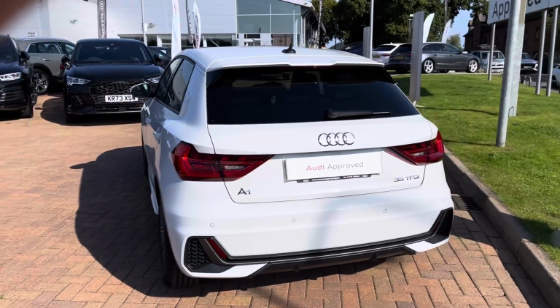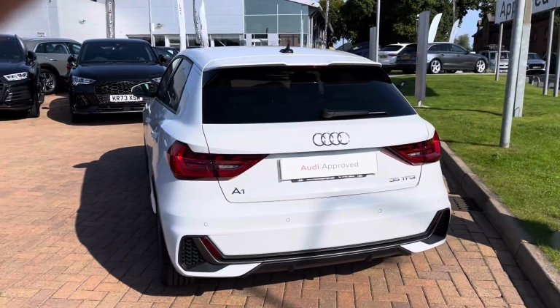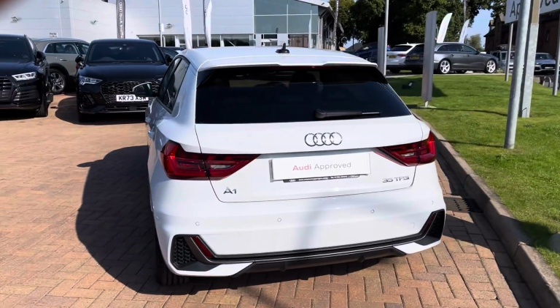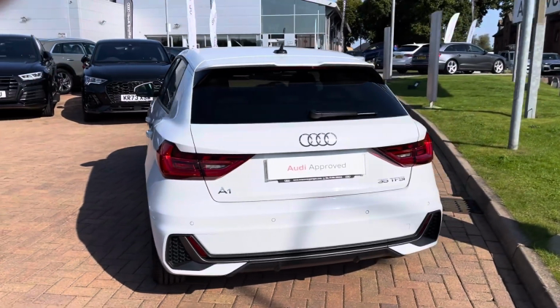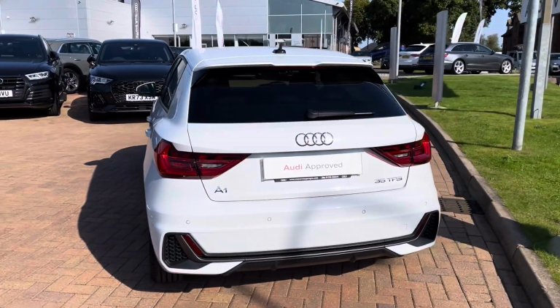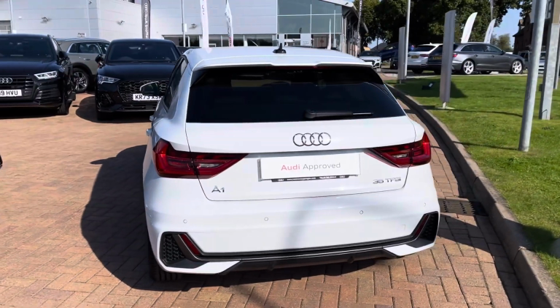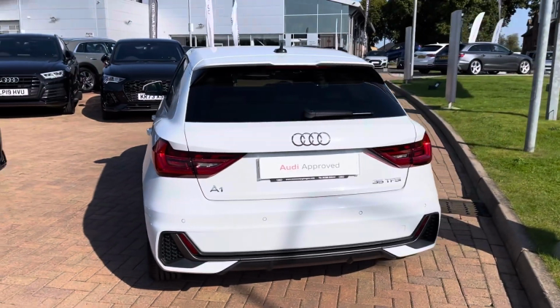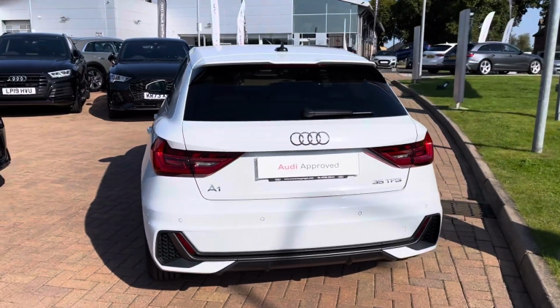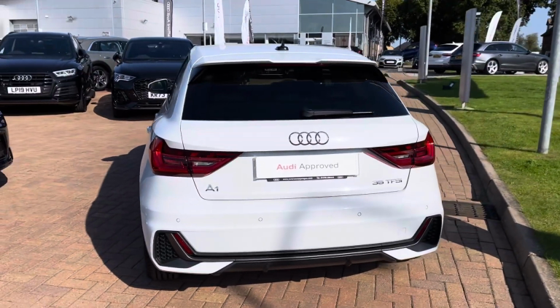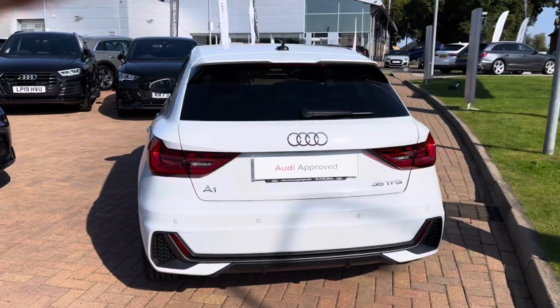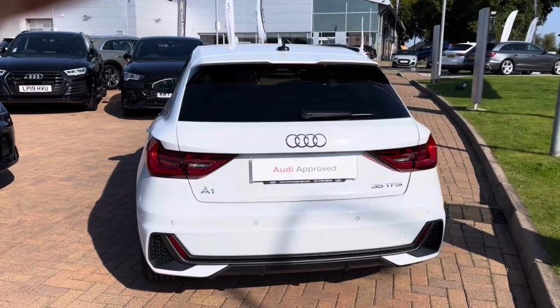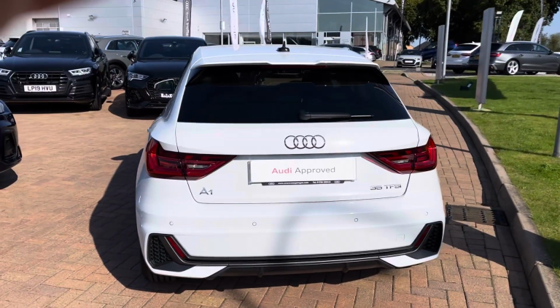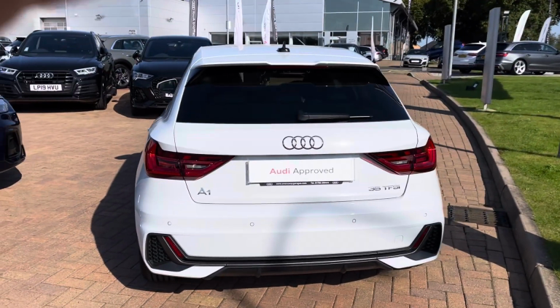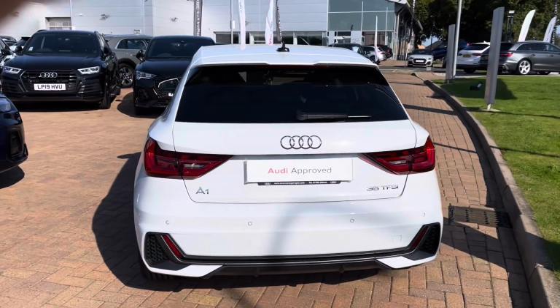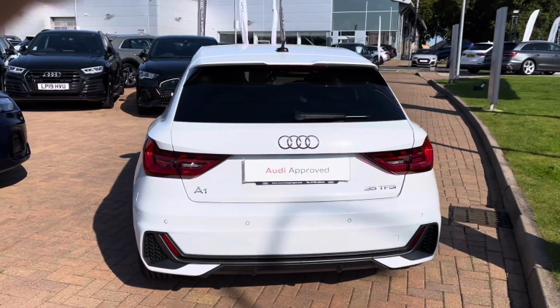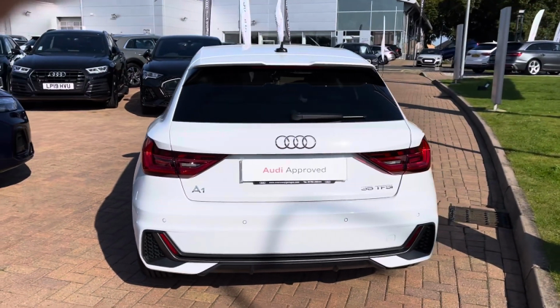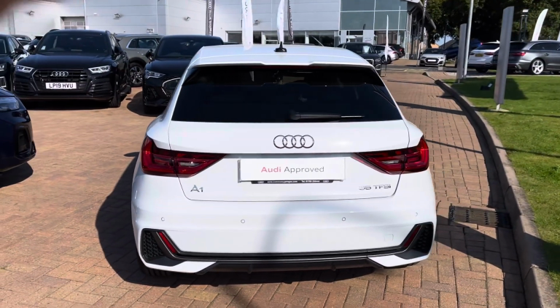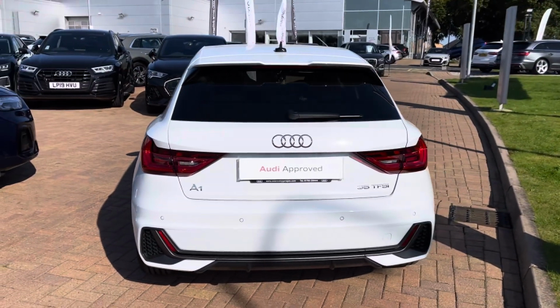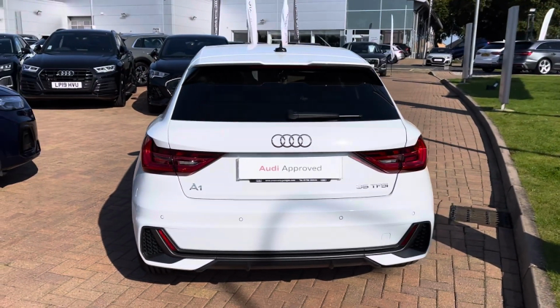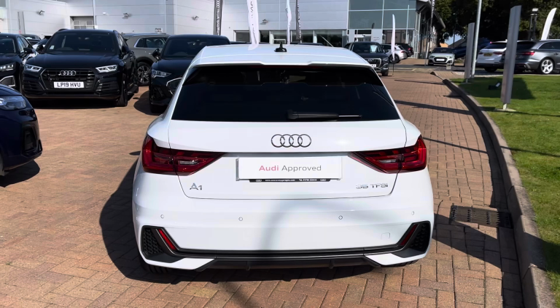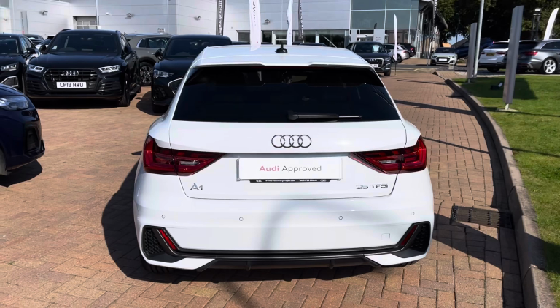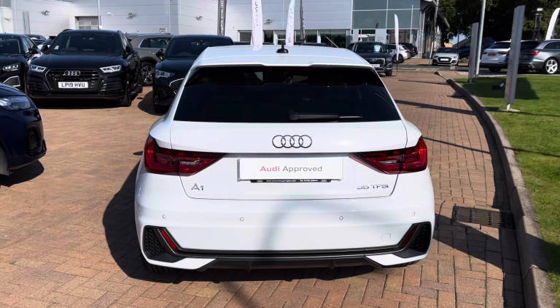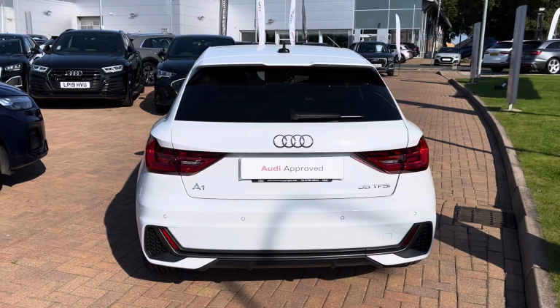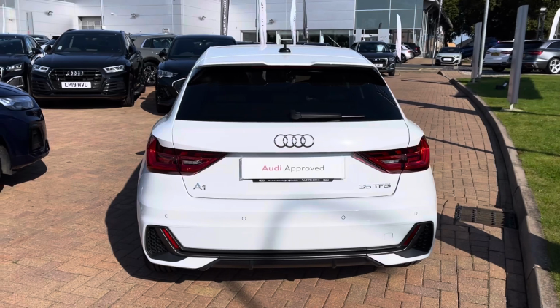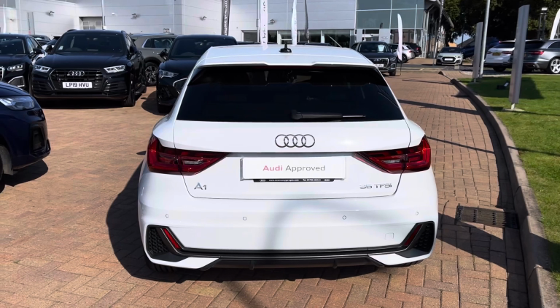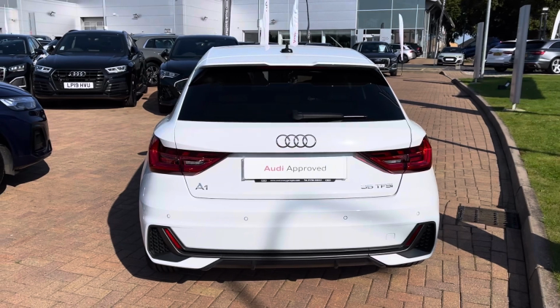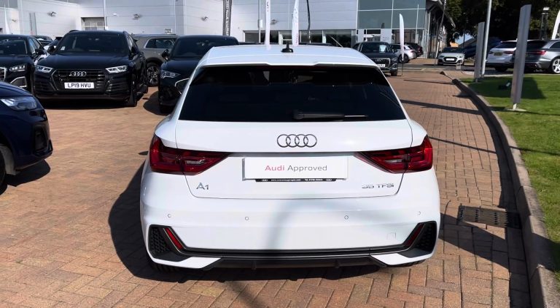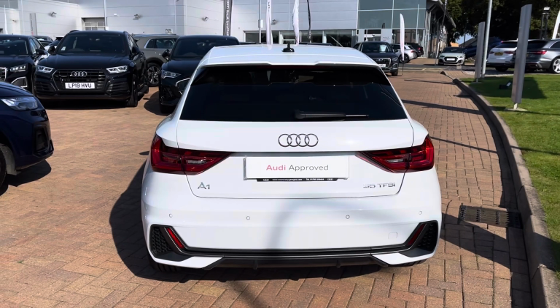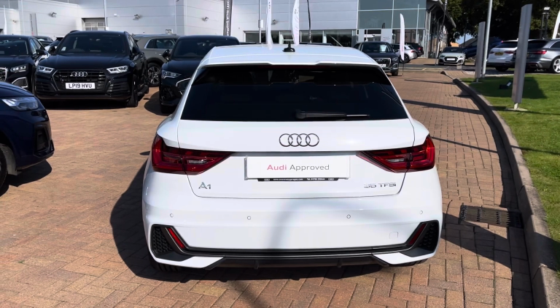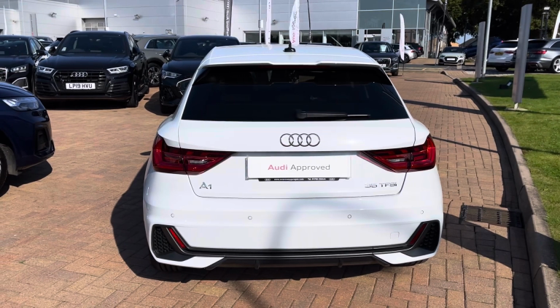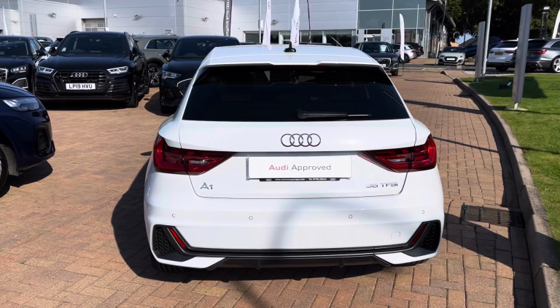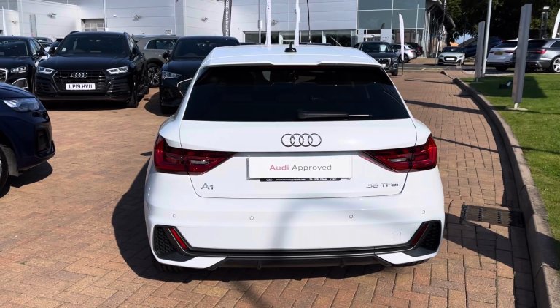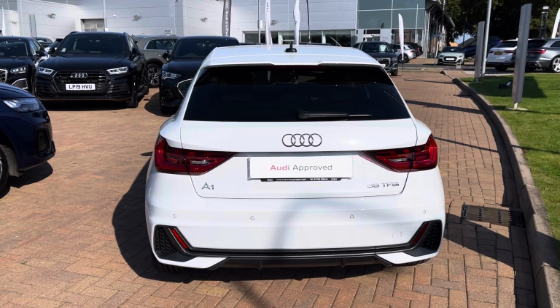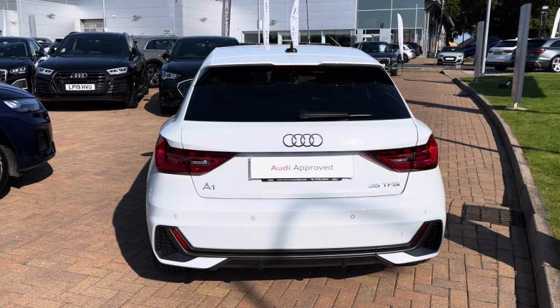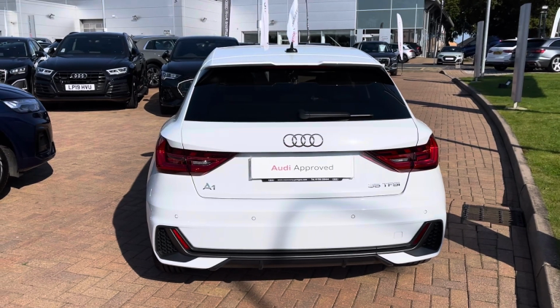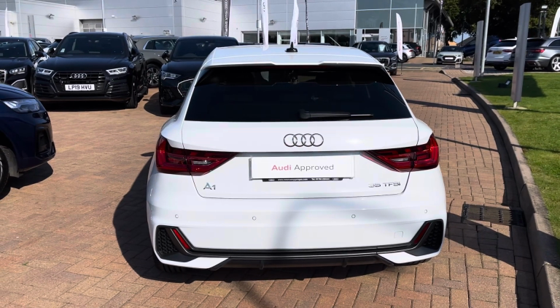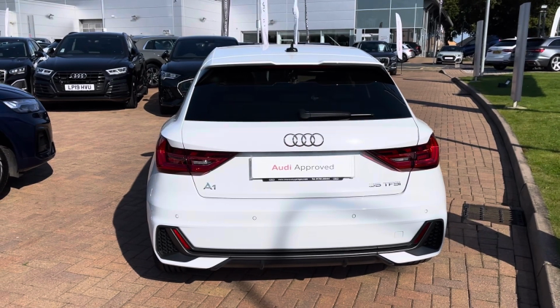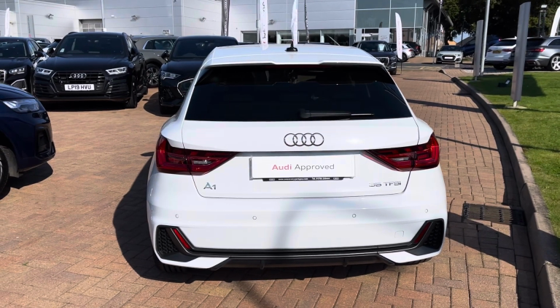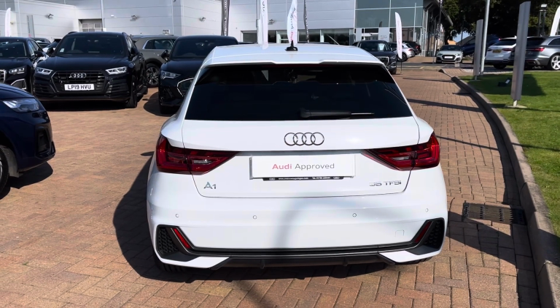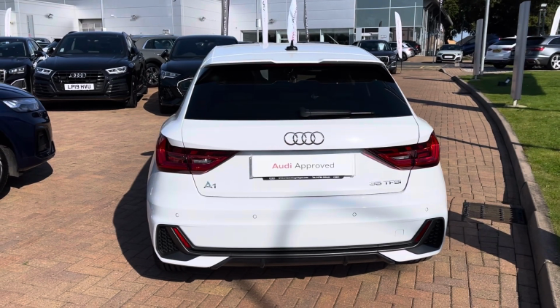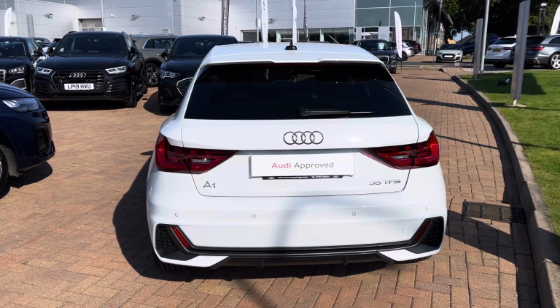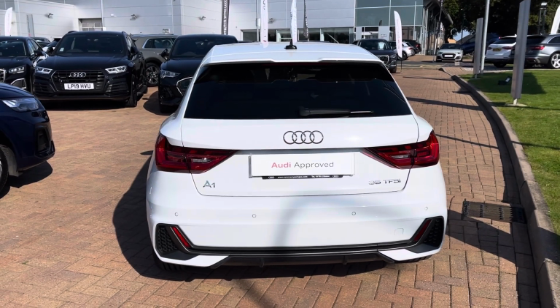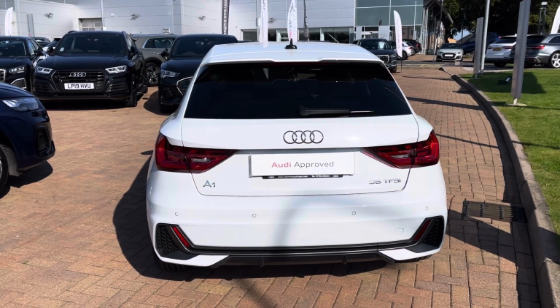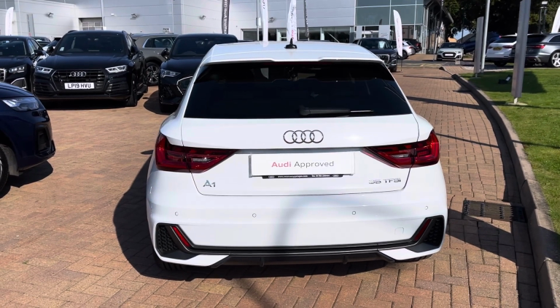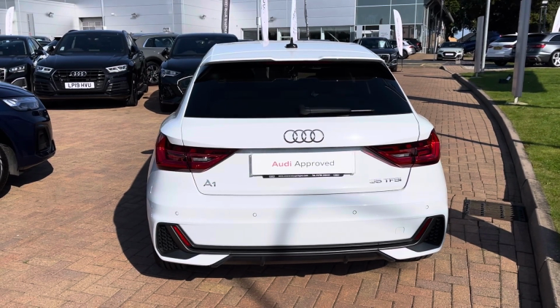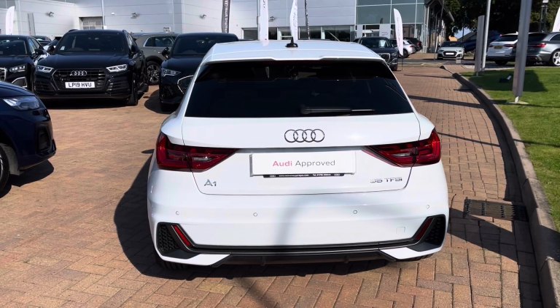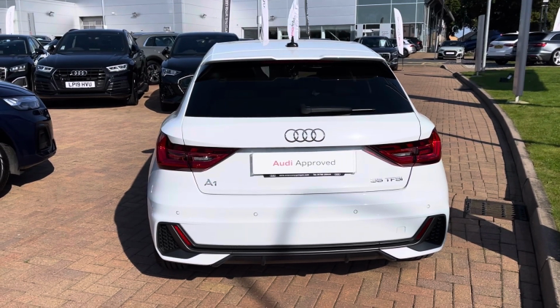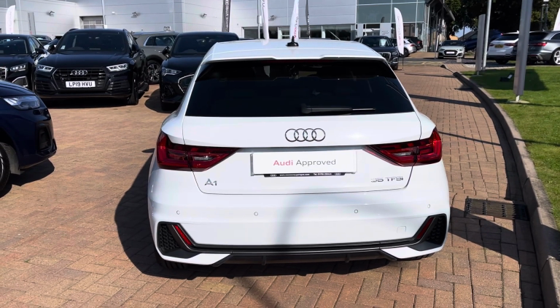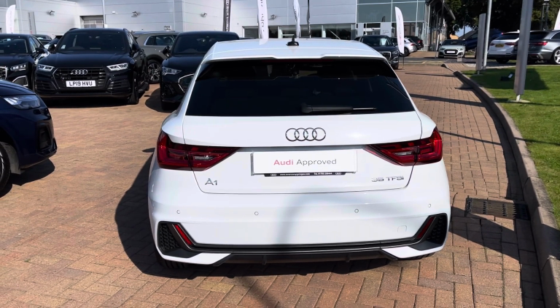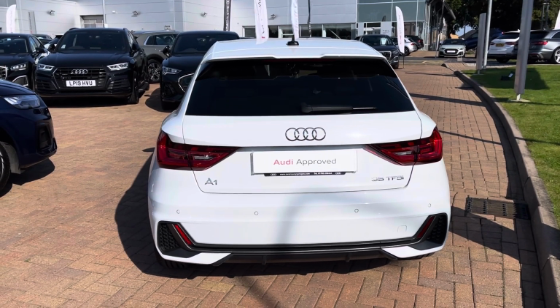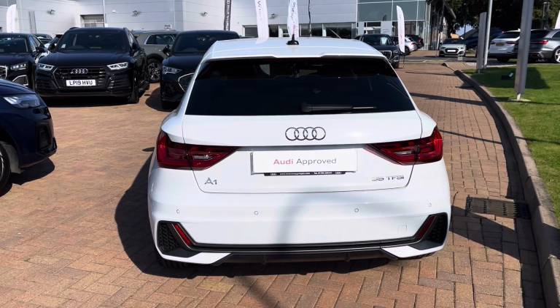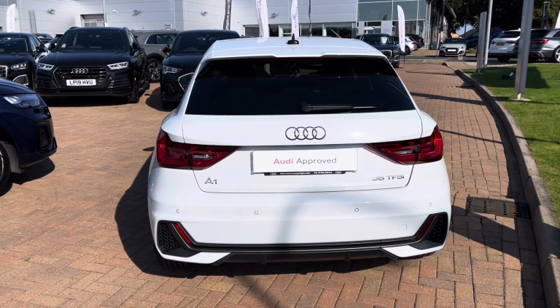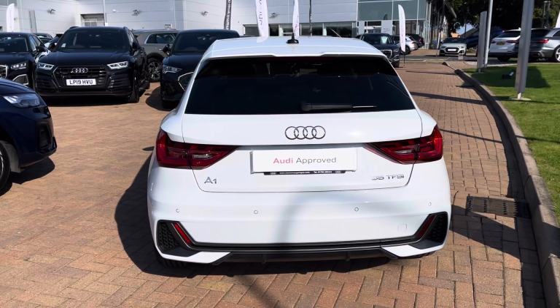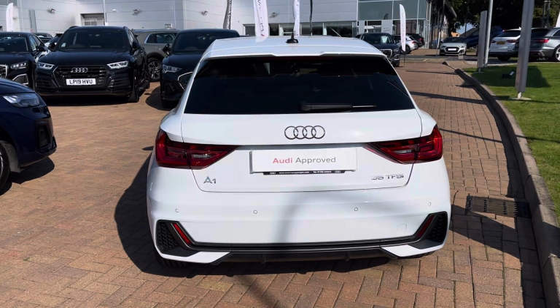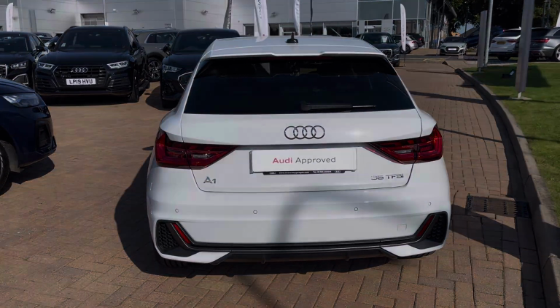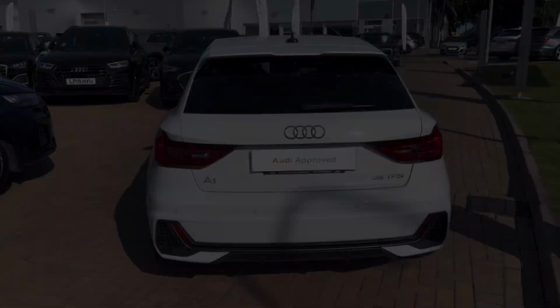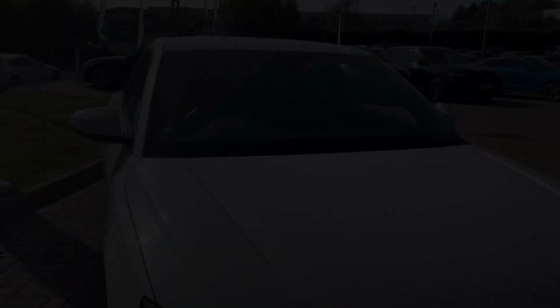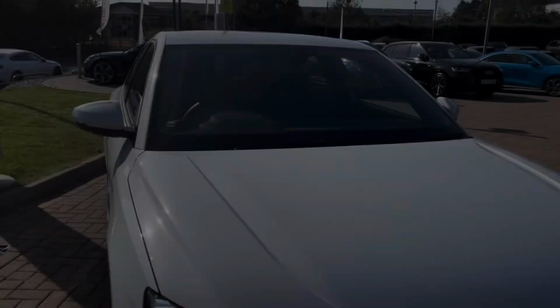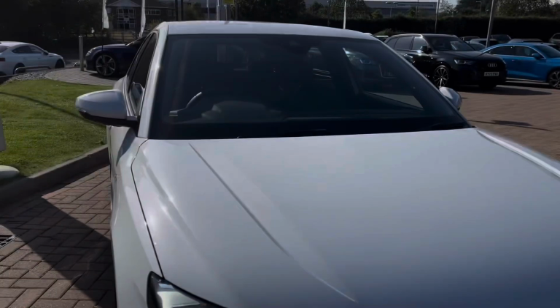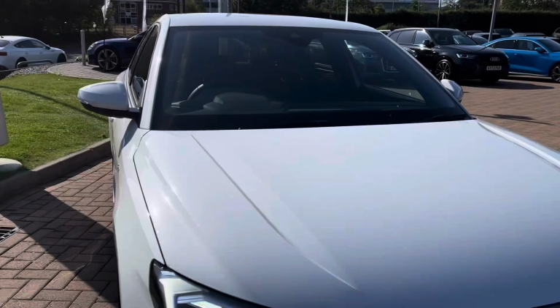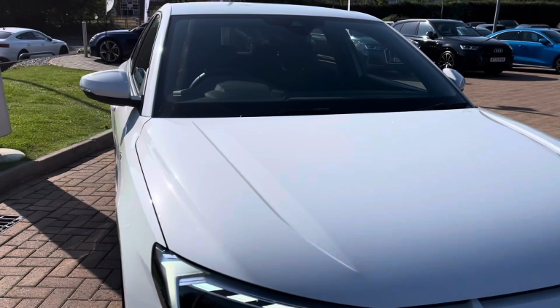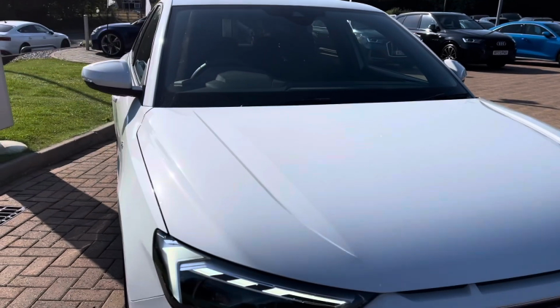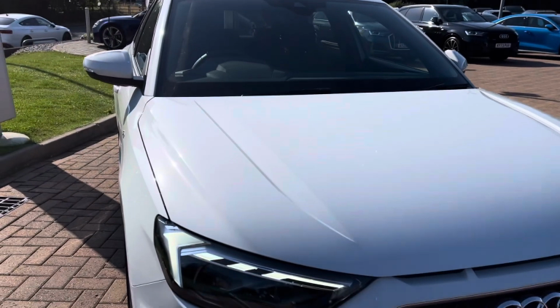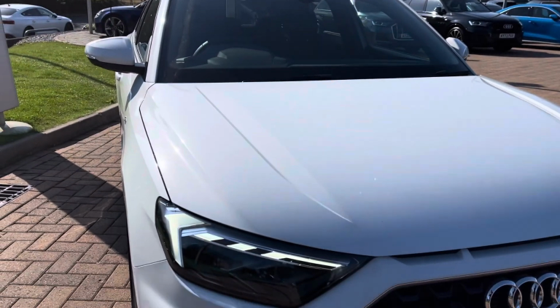Also under the bonnet, this vehicle has a 1.5 litre petrol engine offering 147bhp and 250Nm of torque.